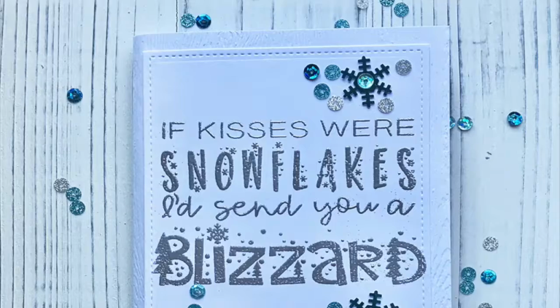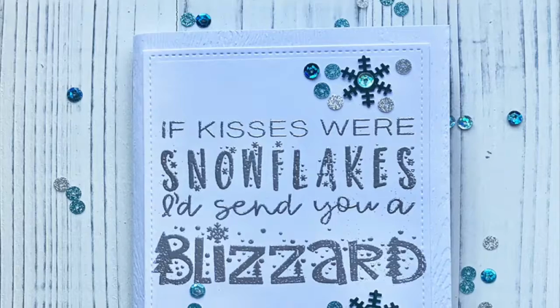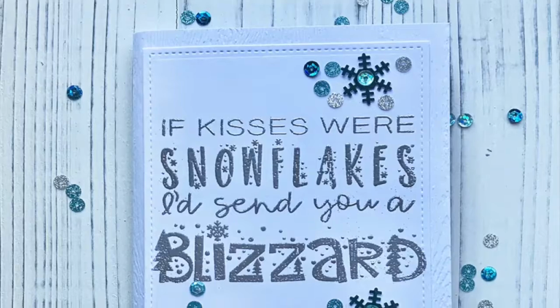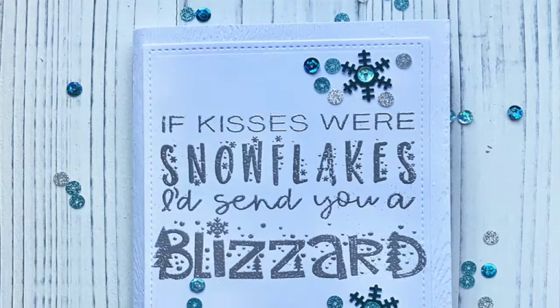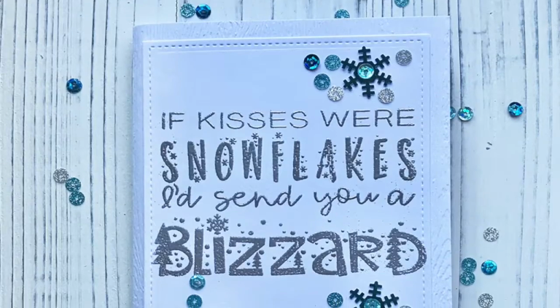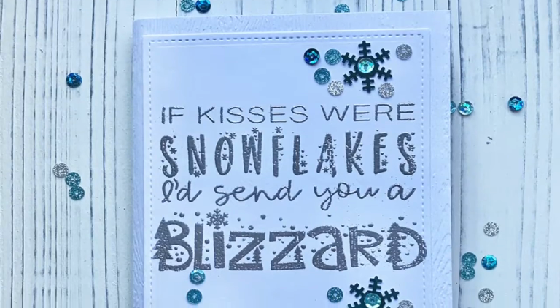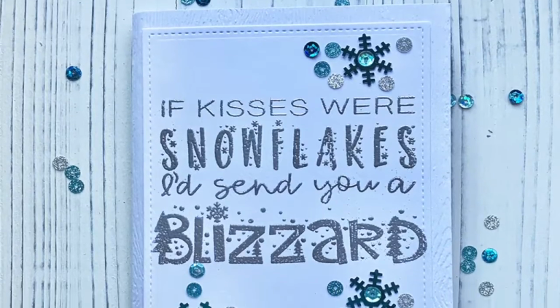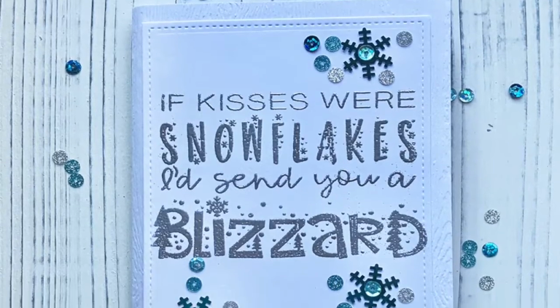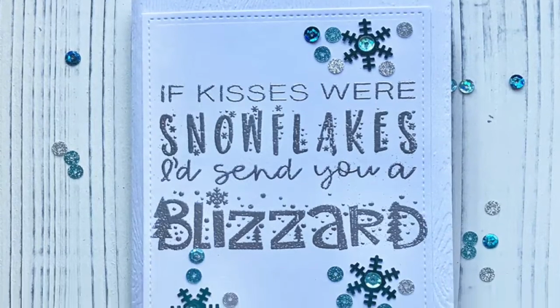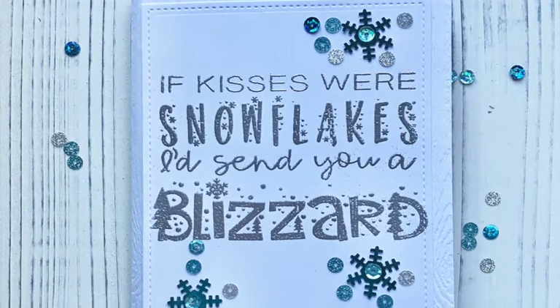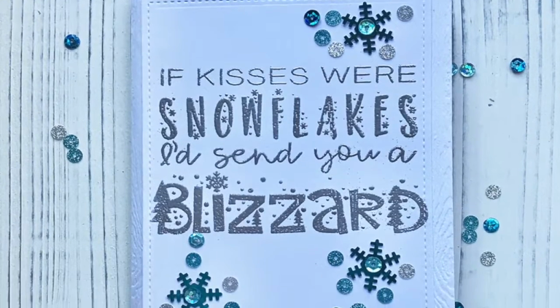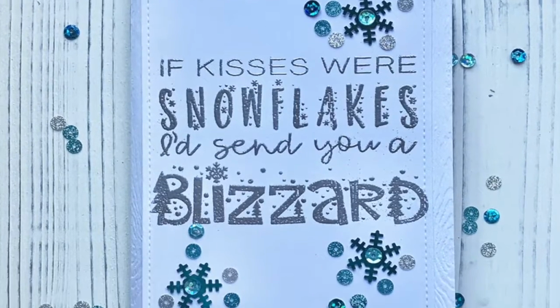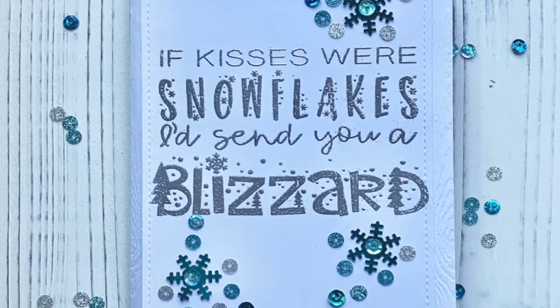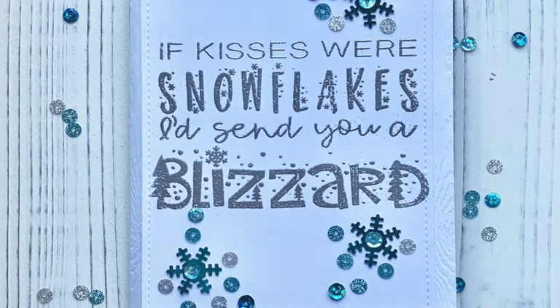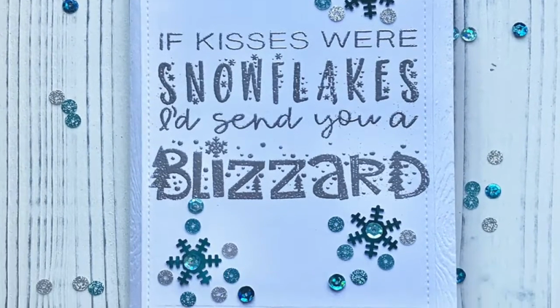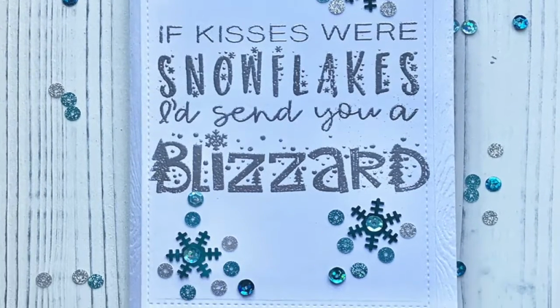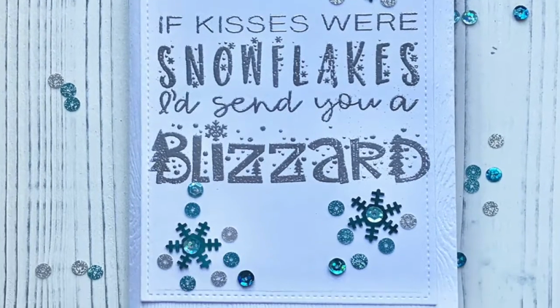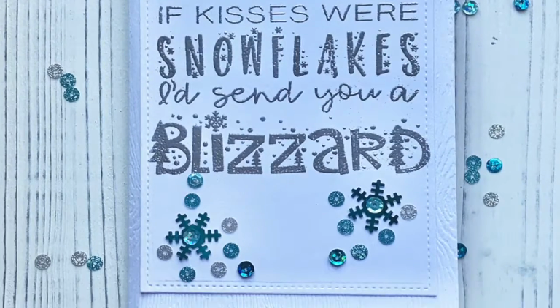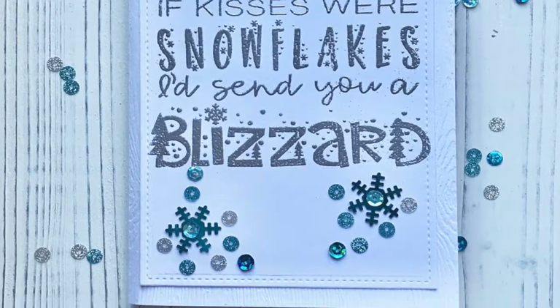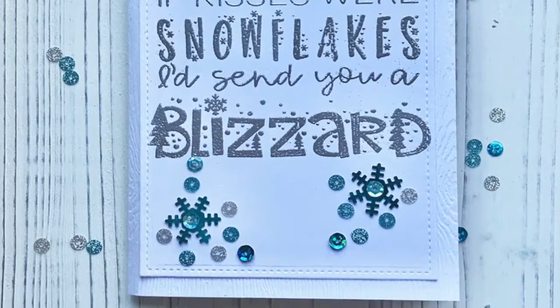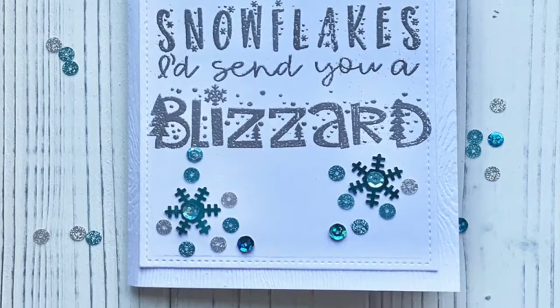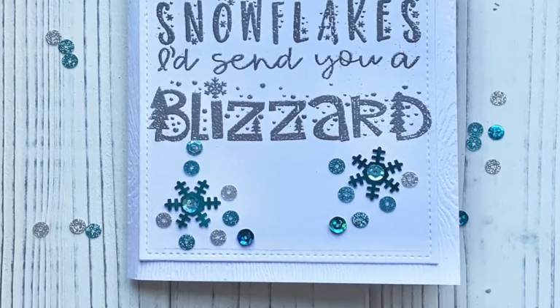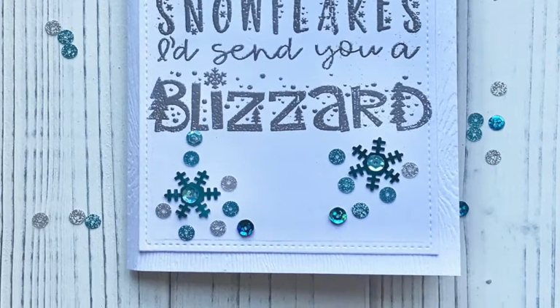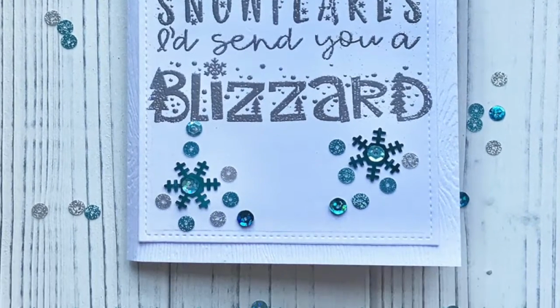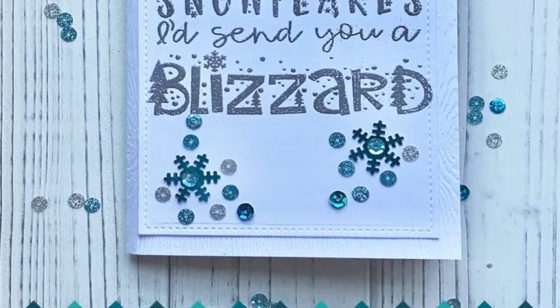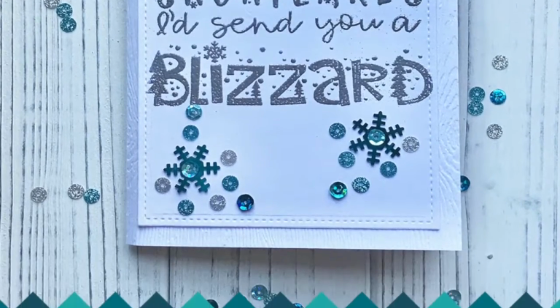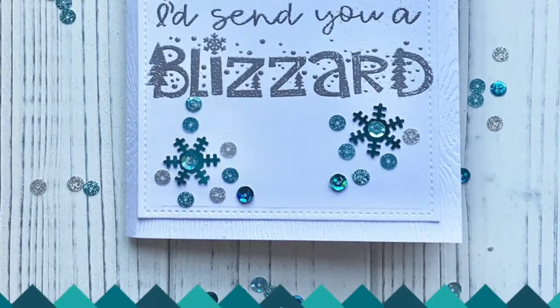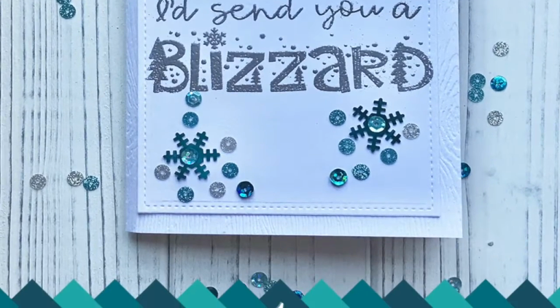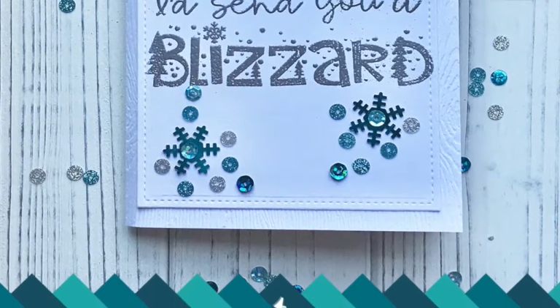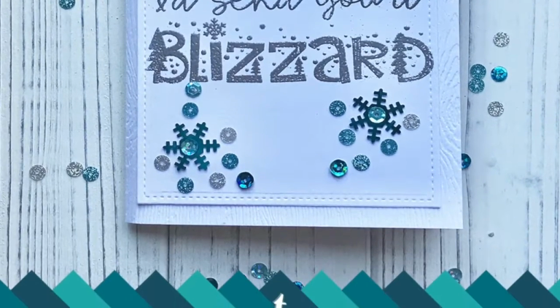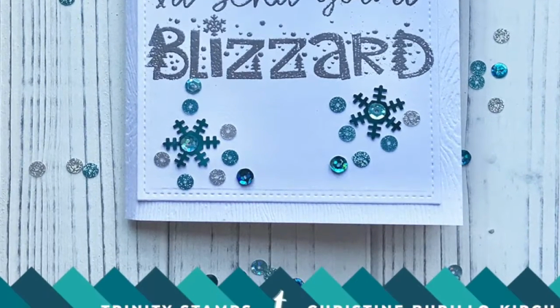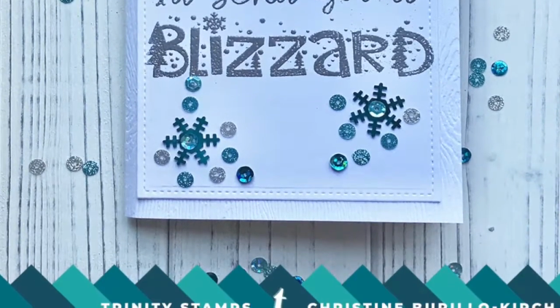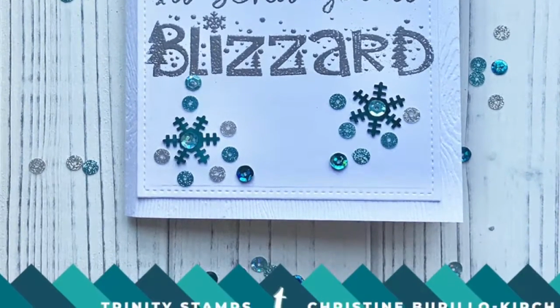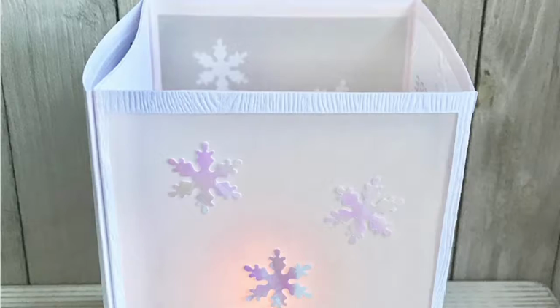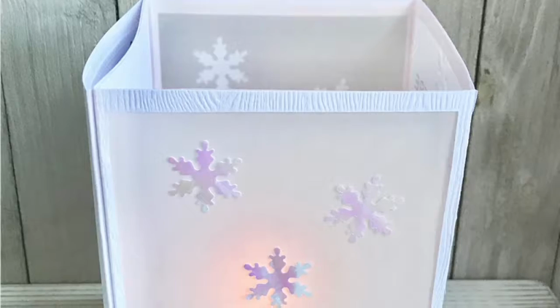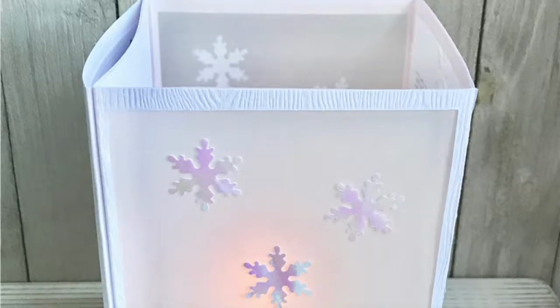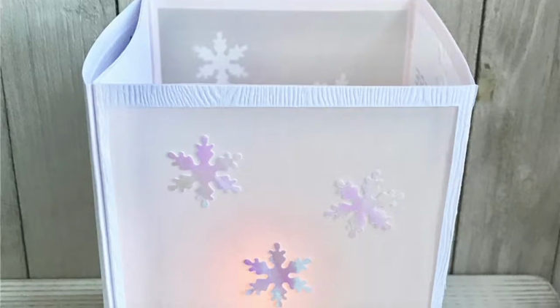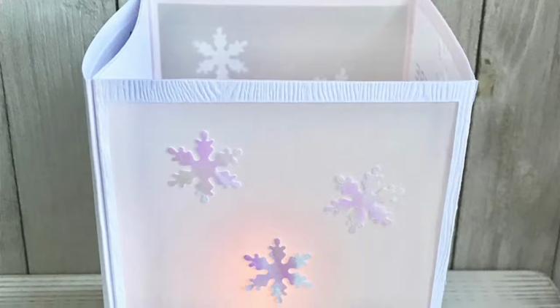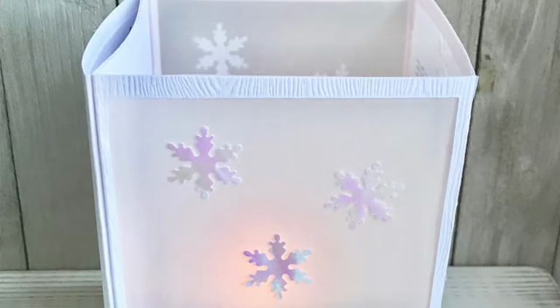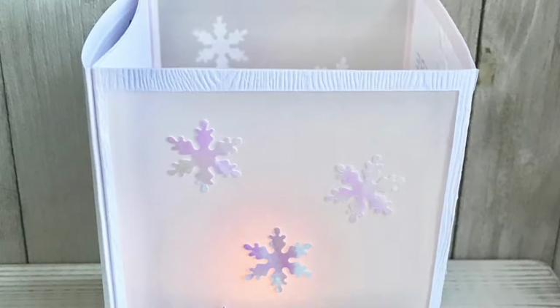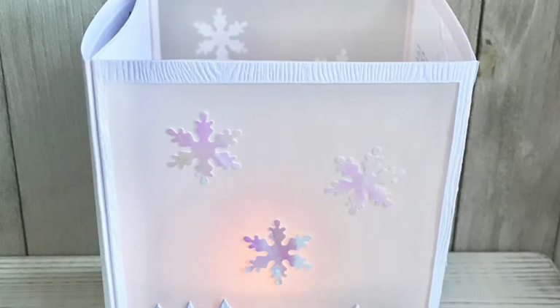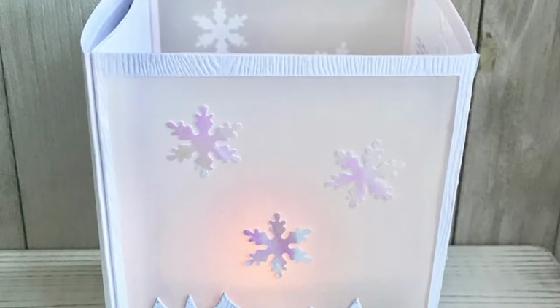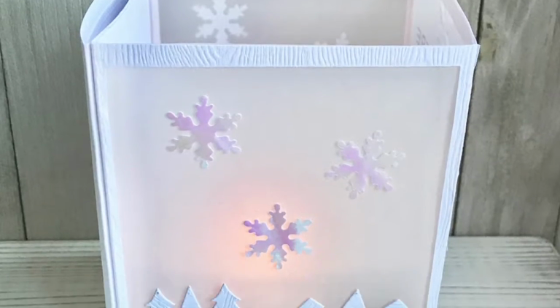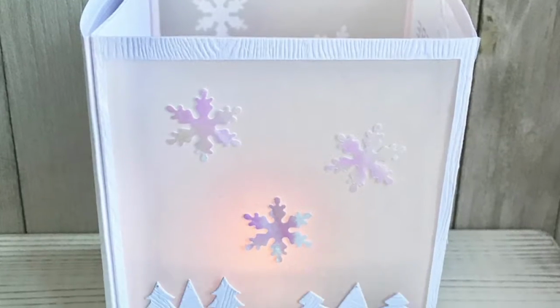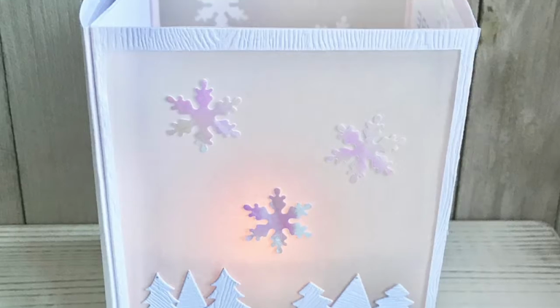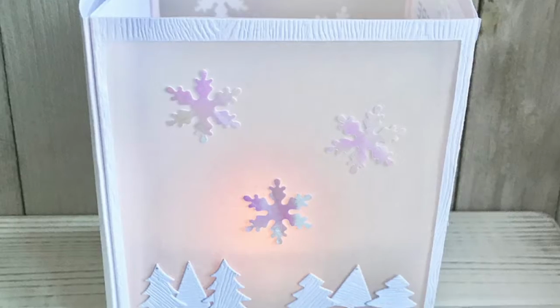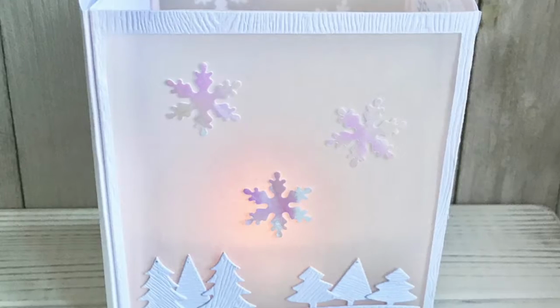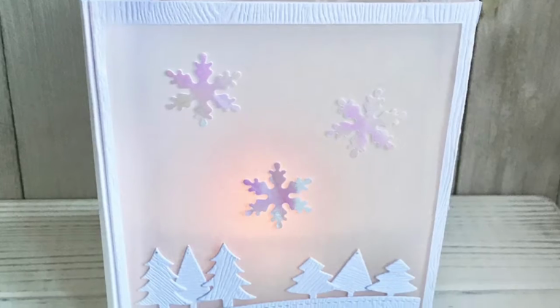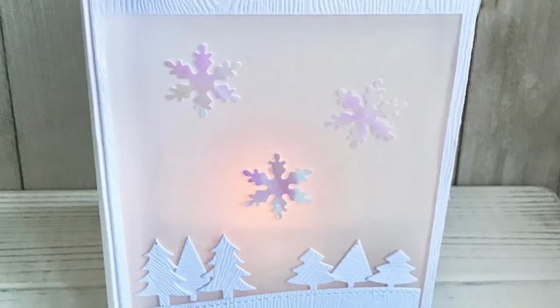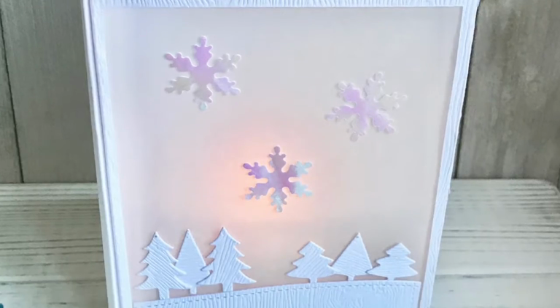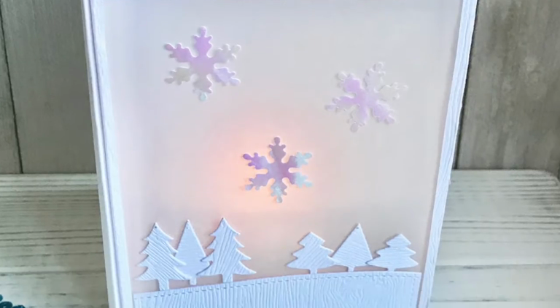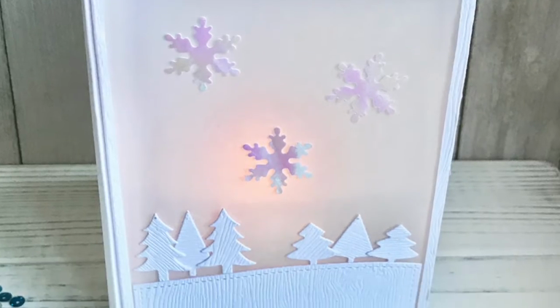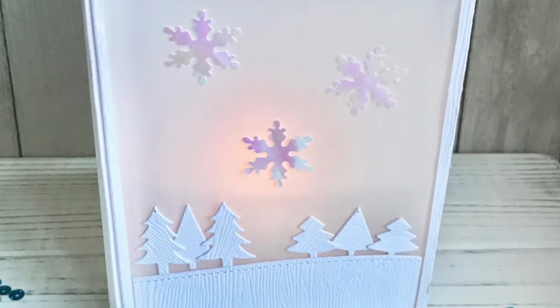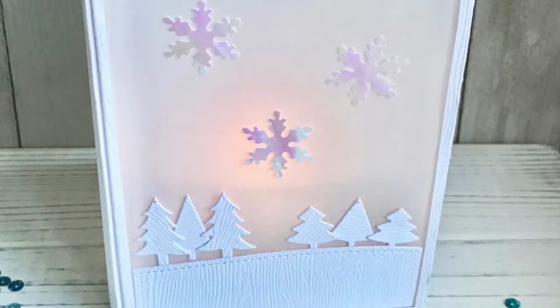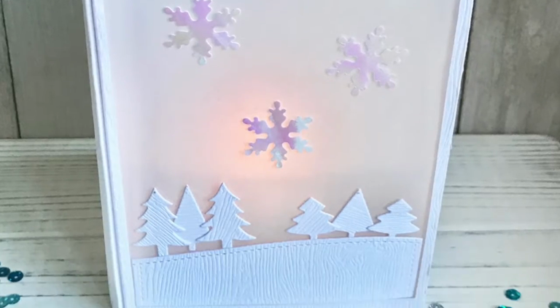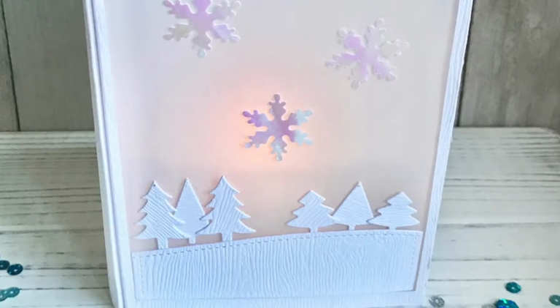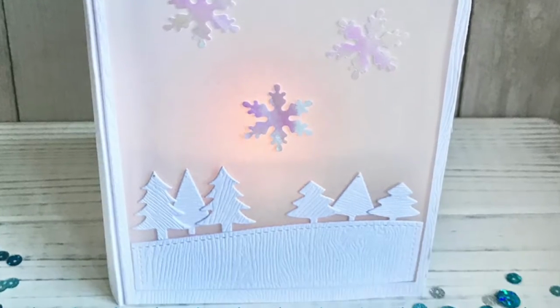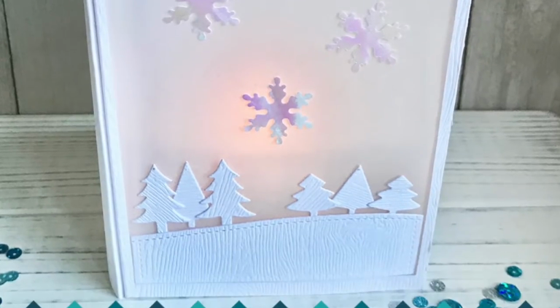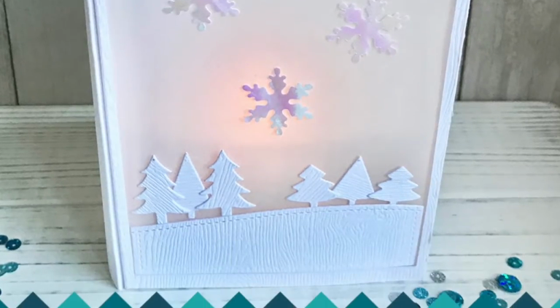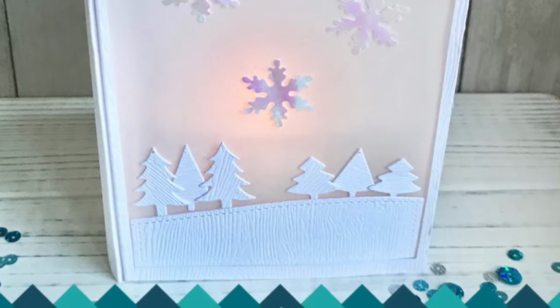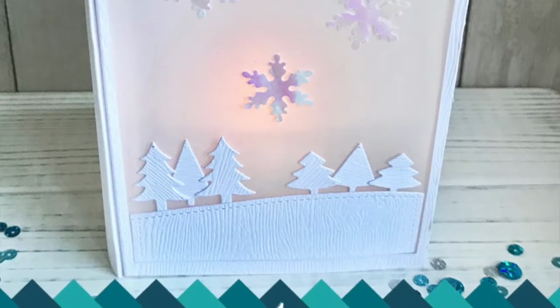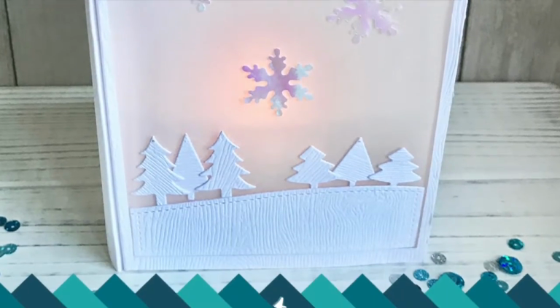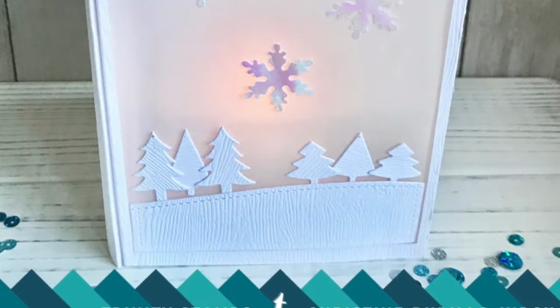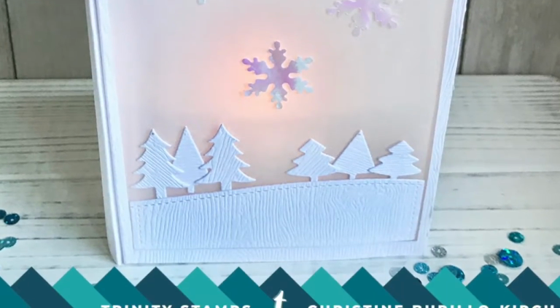Hi, this is Christine for Trinity Stamps. I'm going to show you how to take a card and make it into a paper lantern.